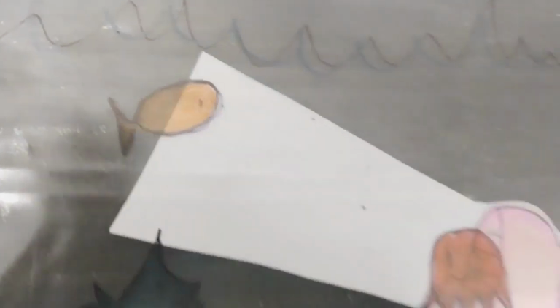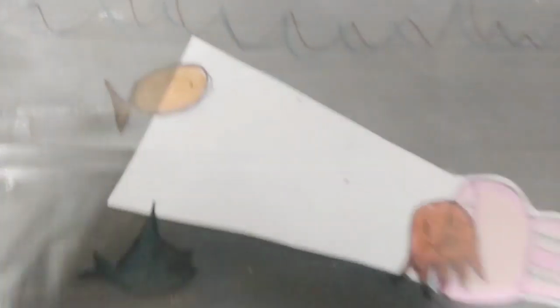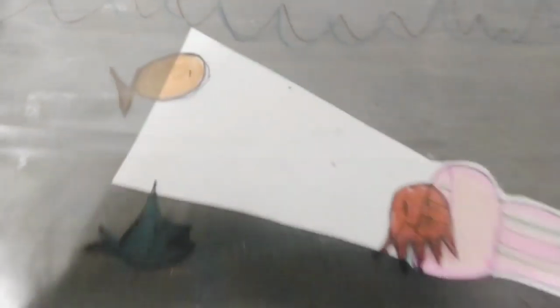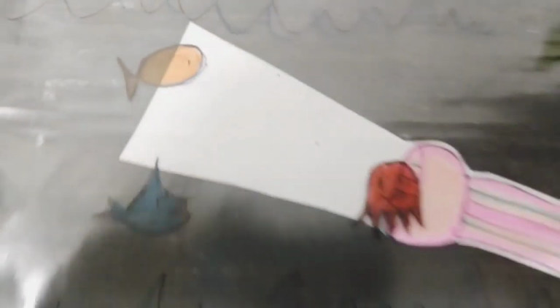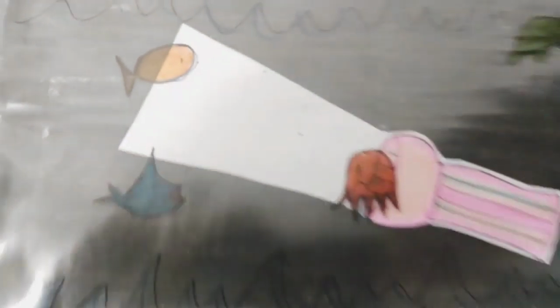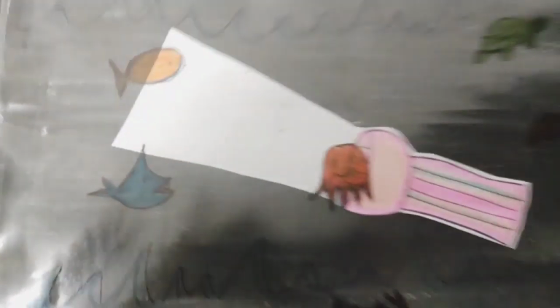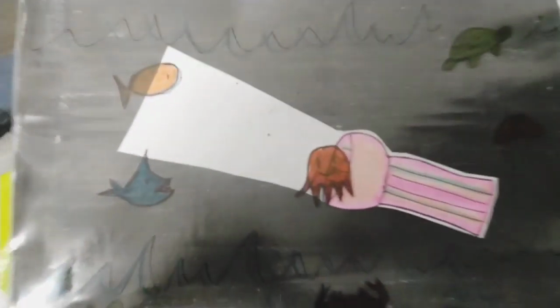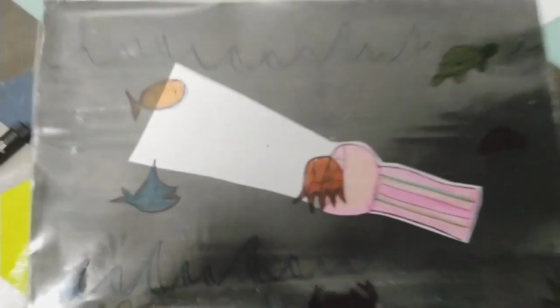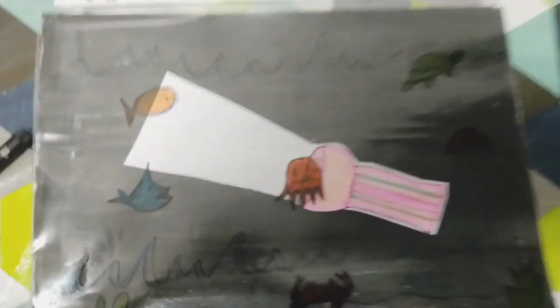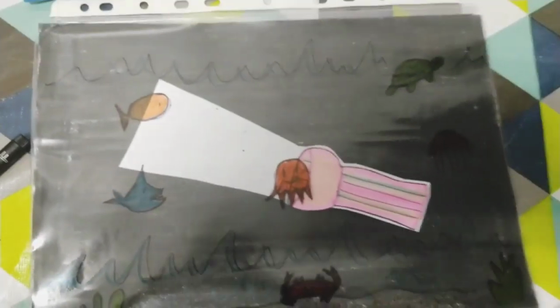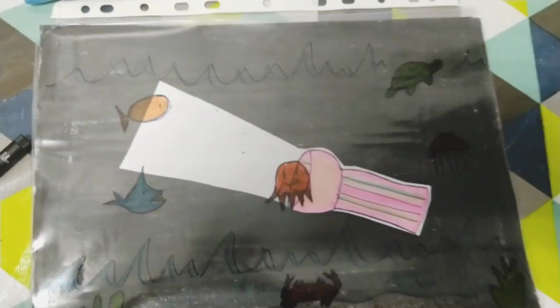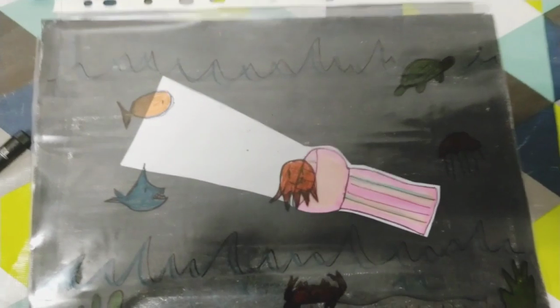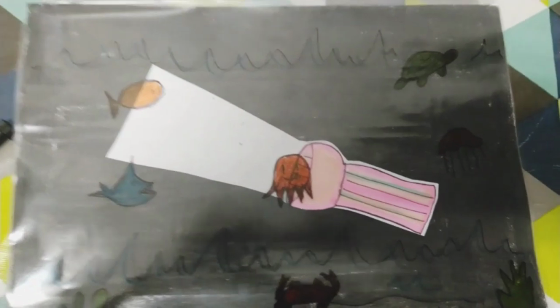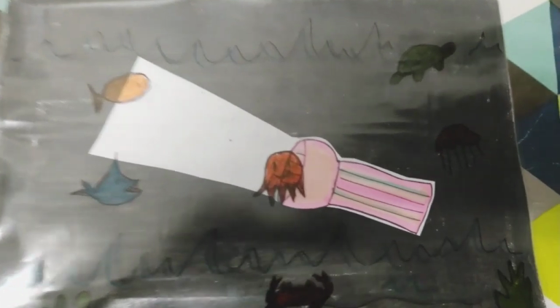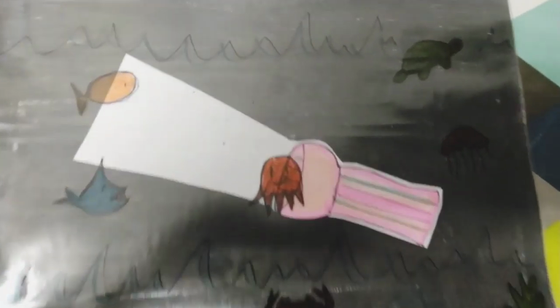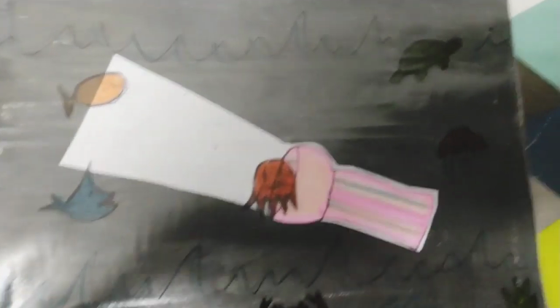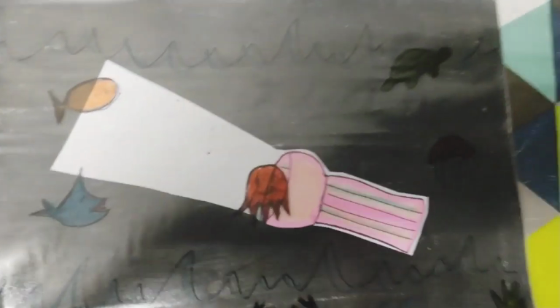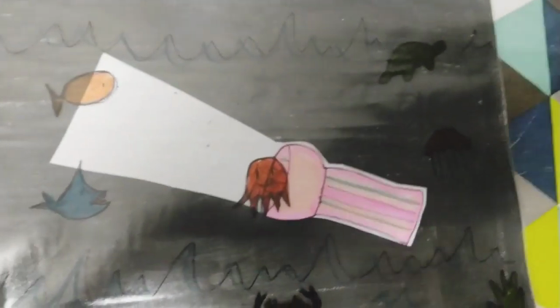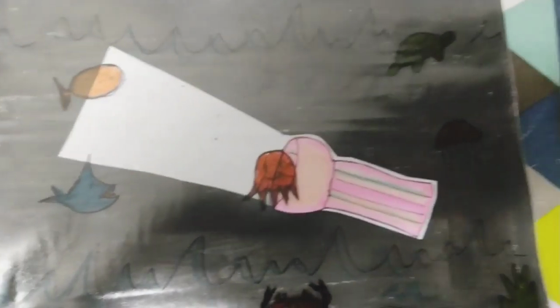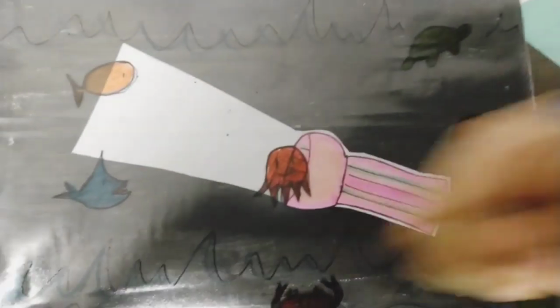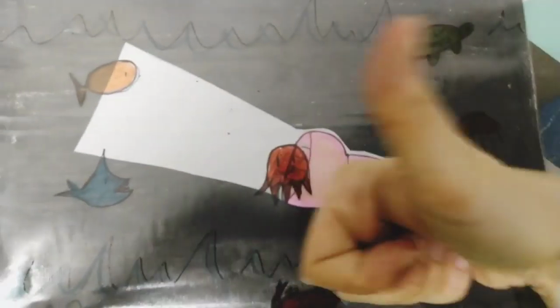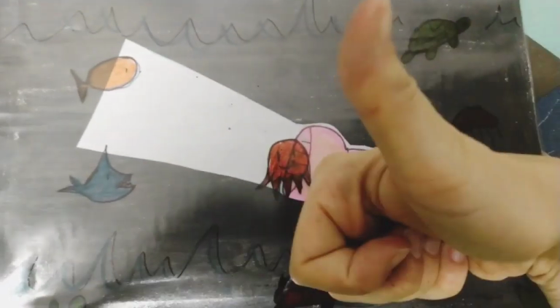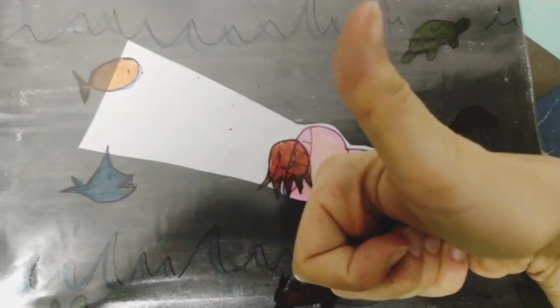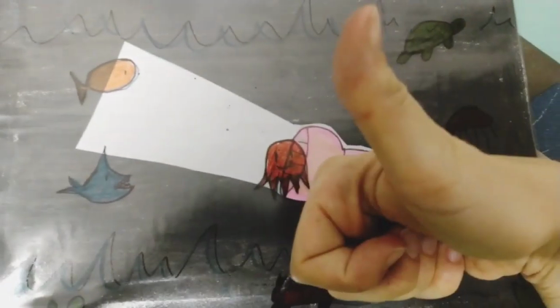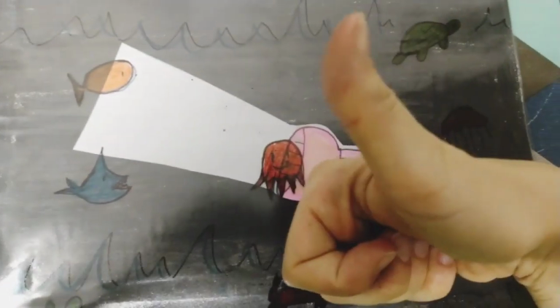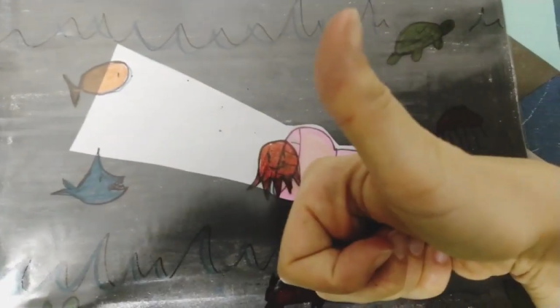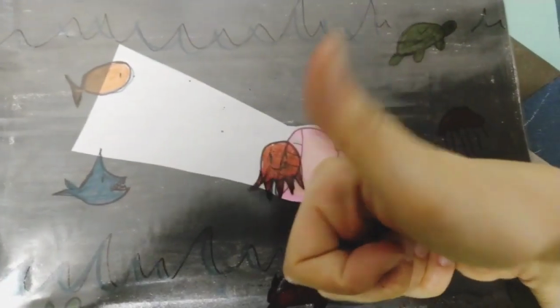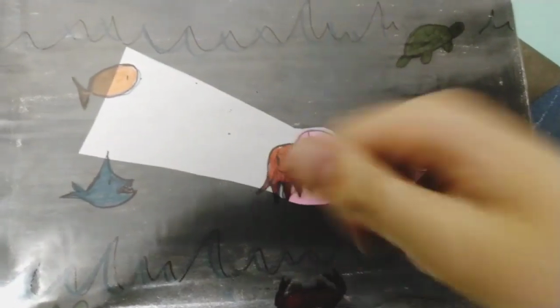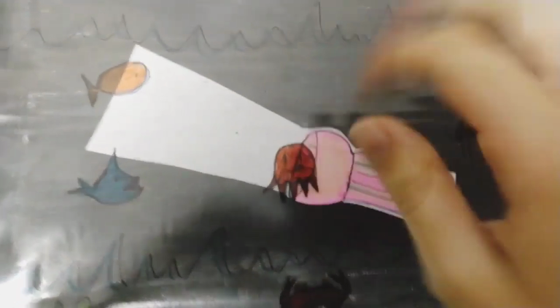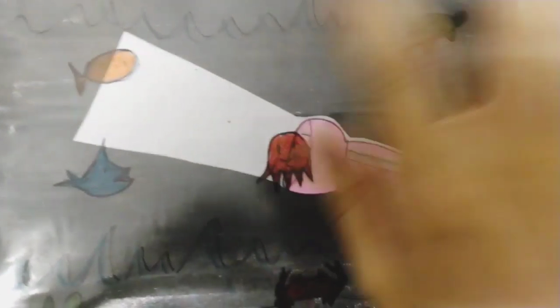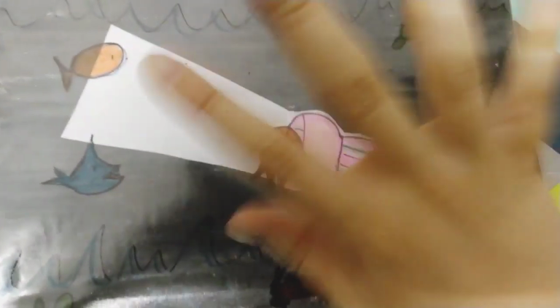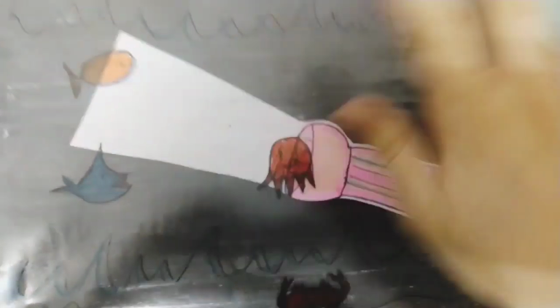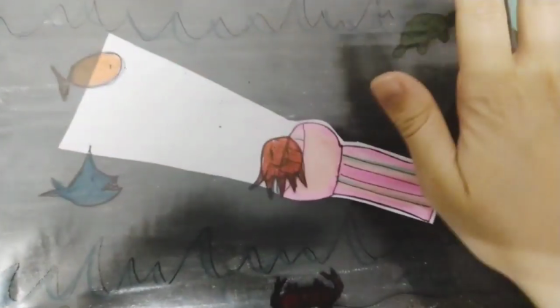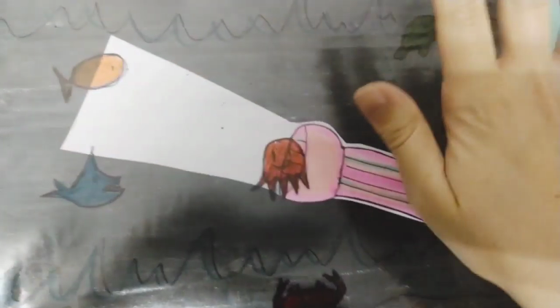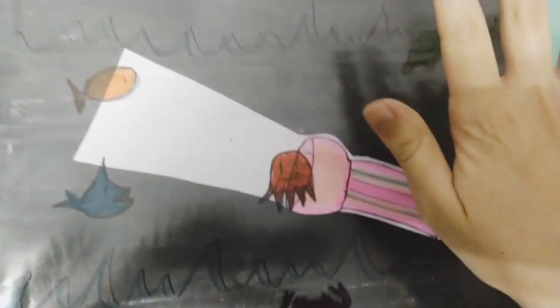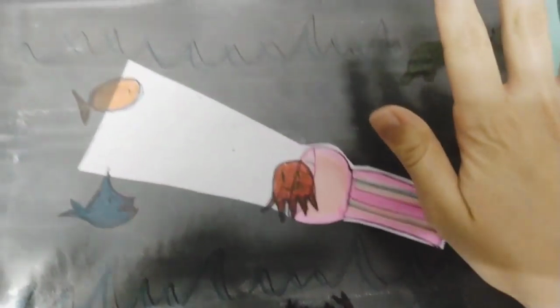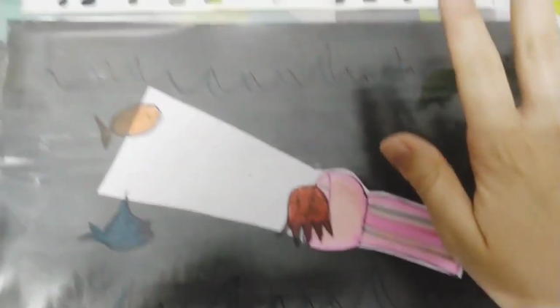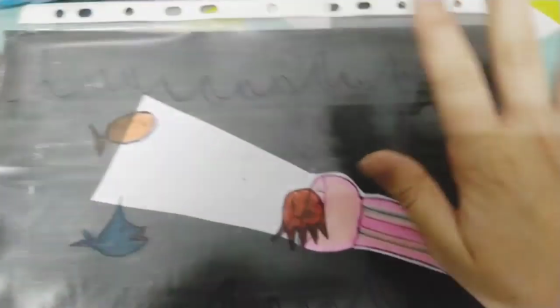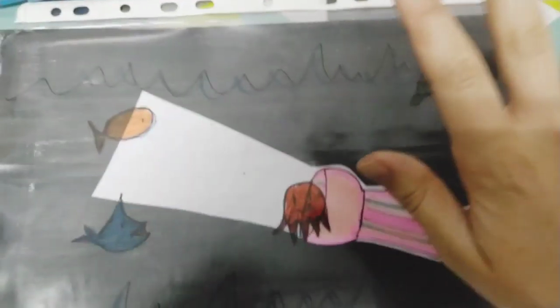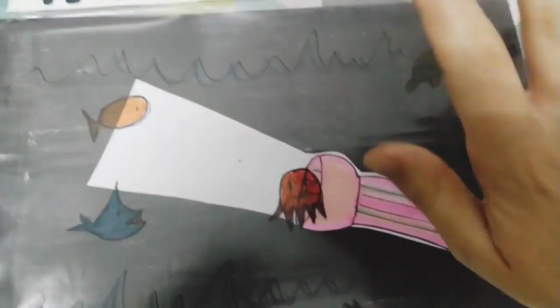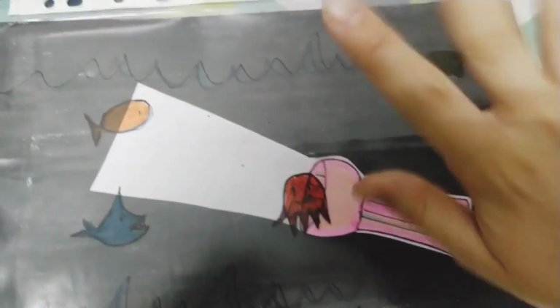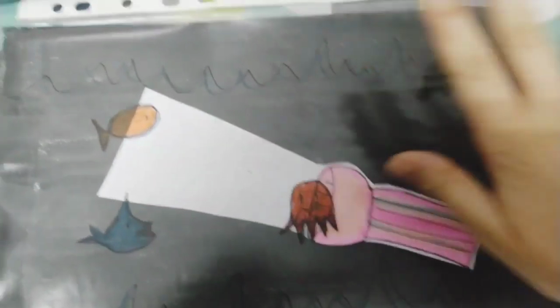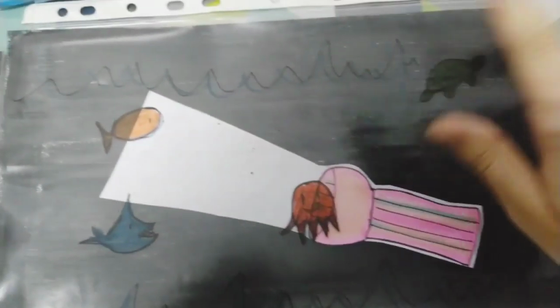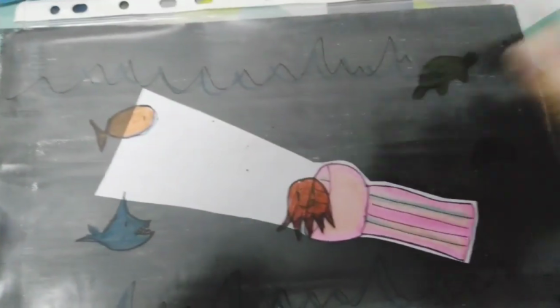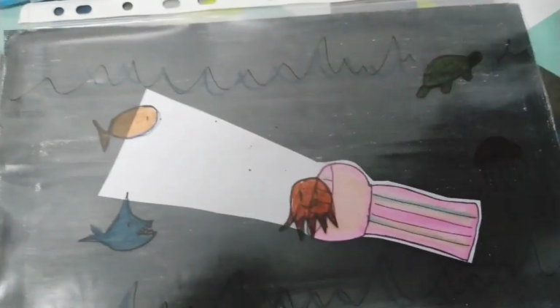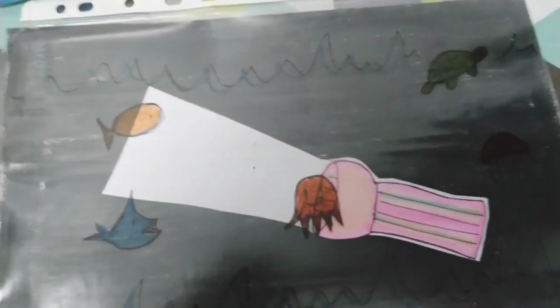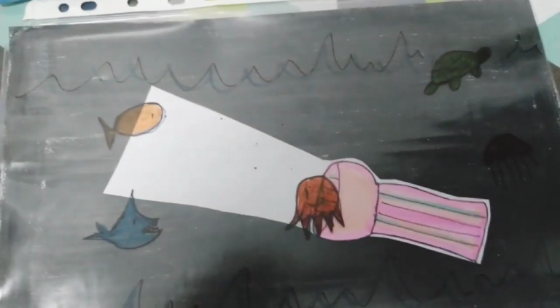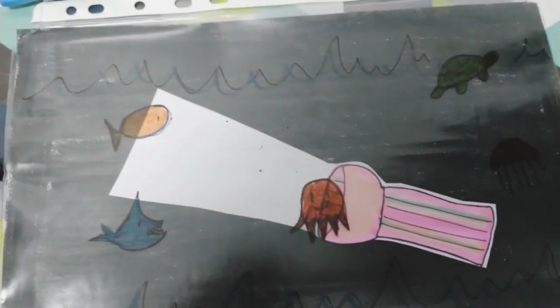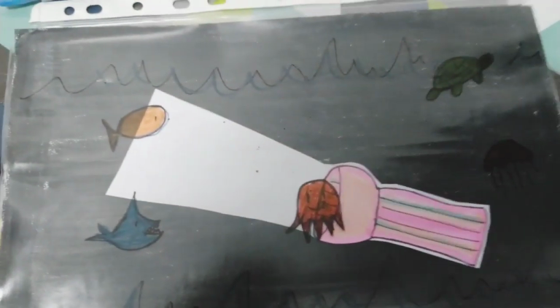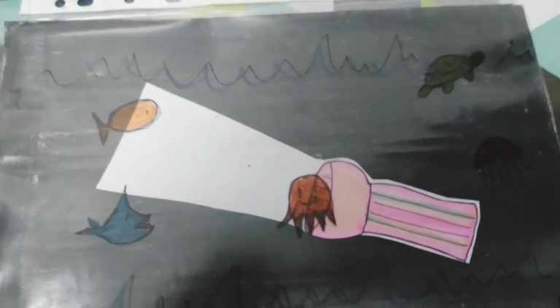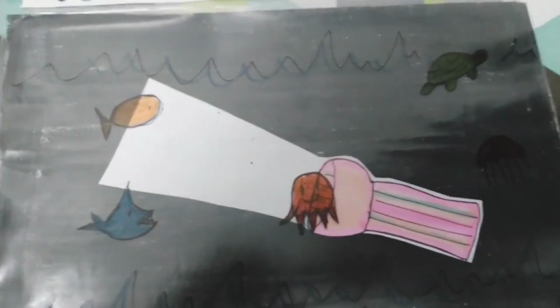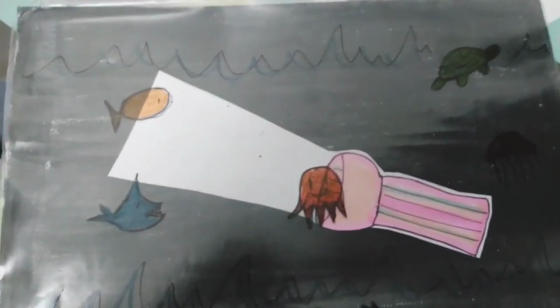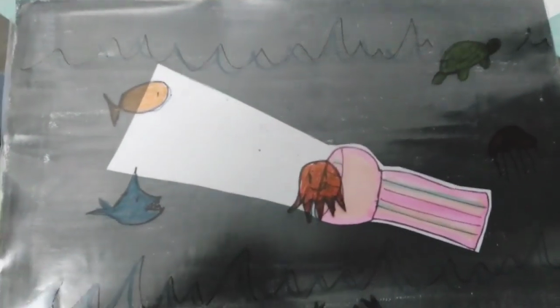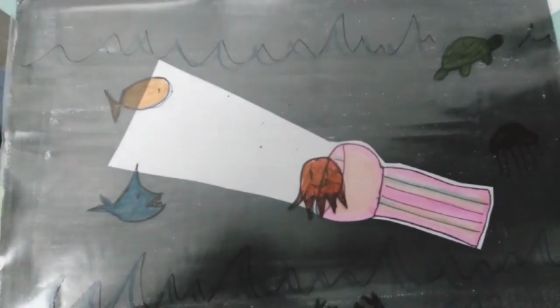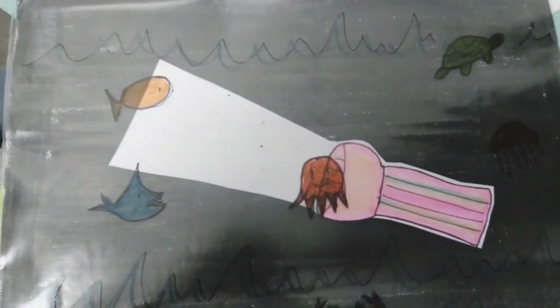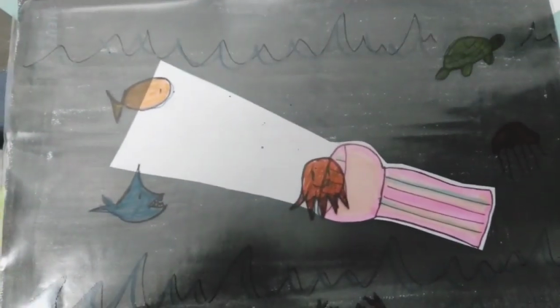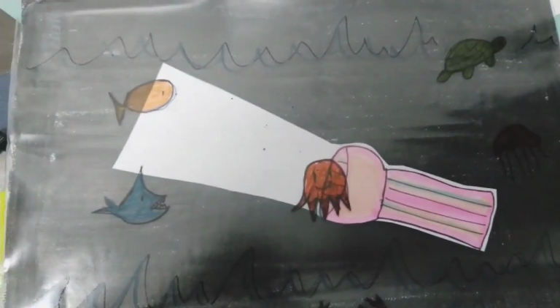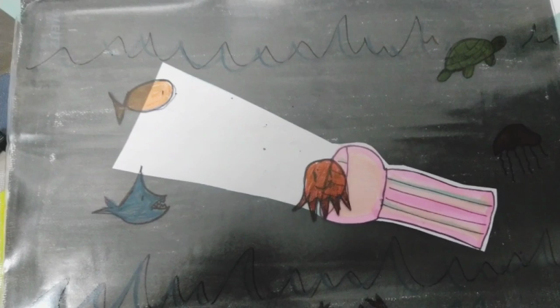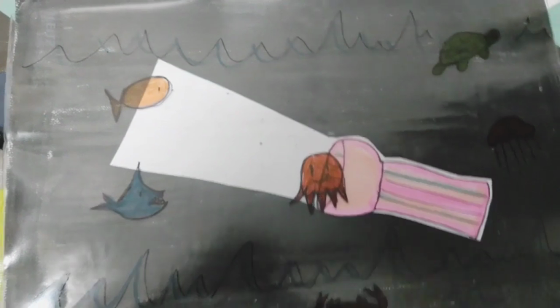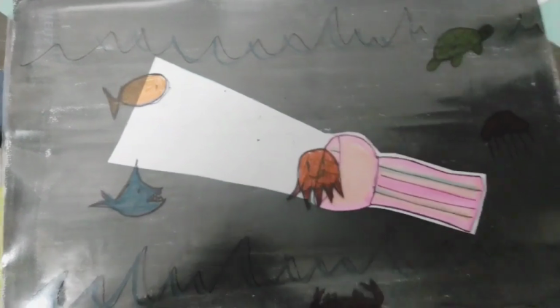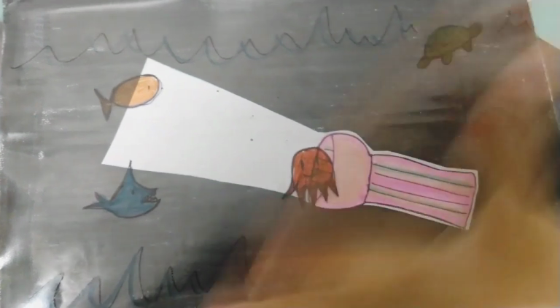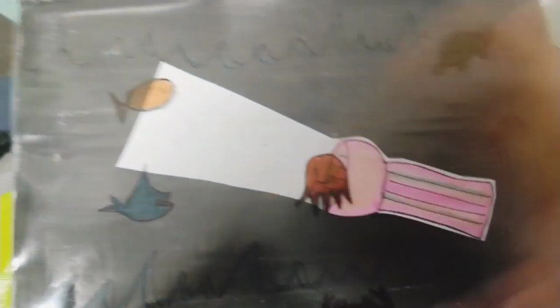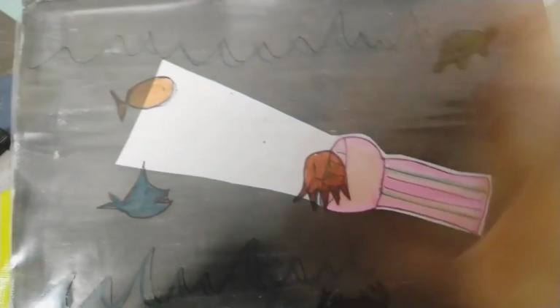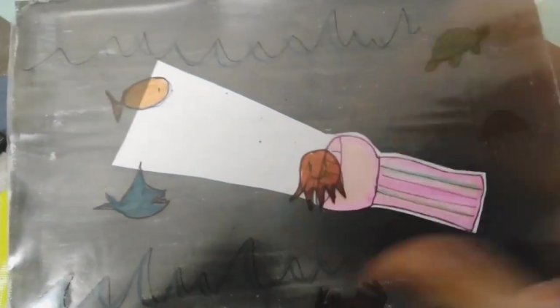So guys, if you like it you know how to do it! I will leave everything for you to print it if you want. Bye!